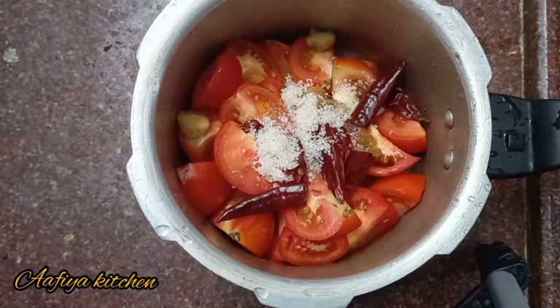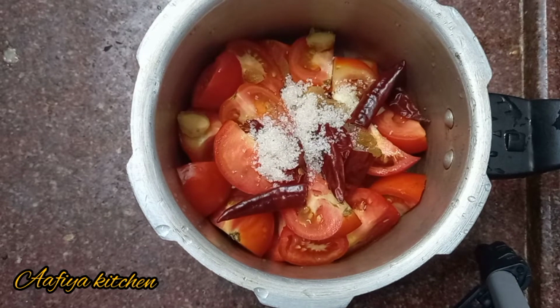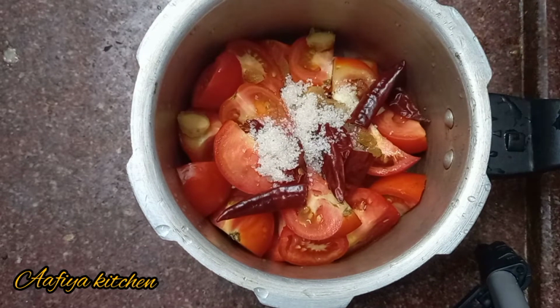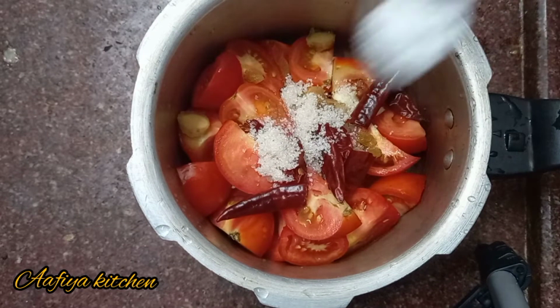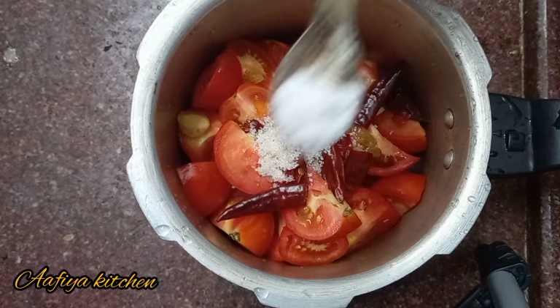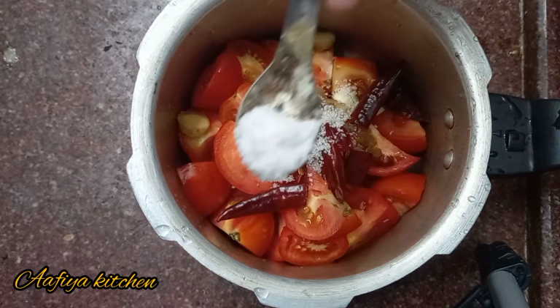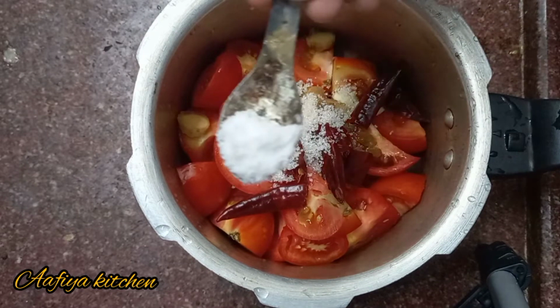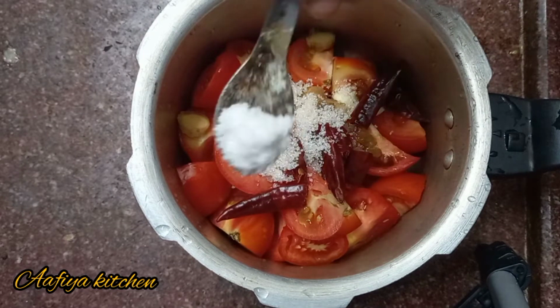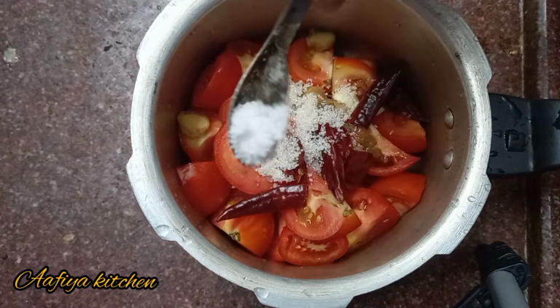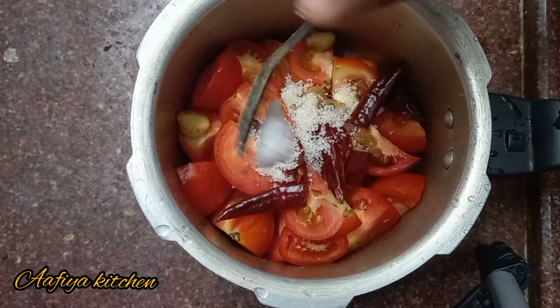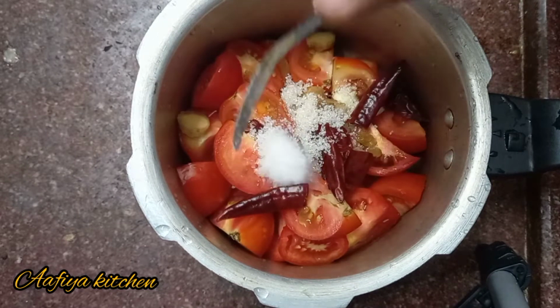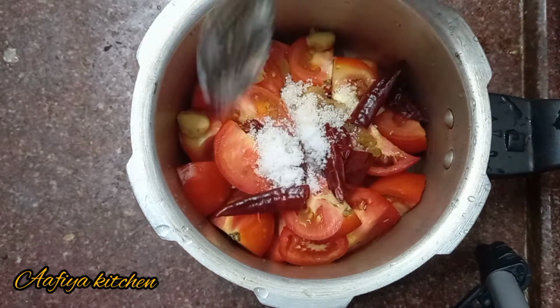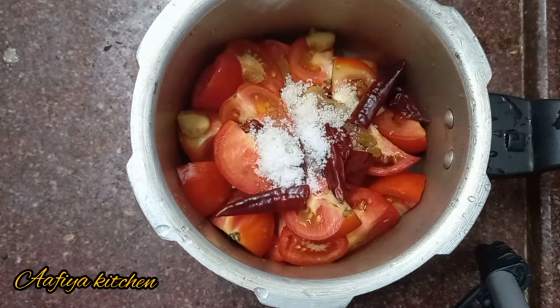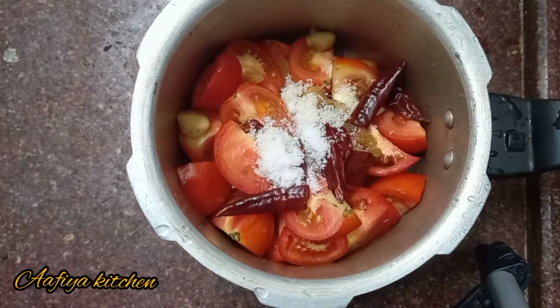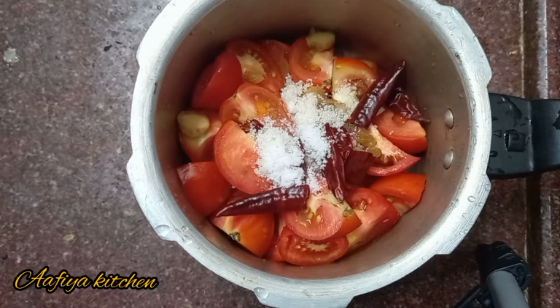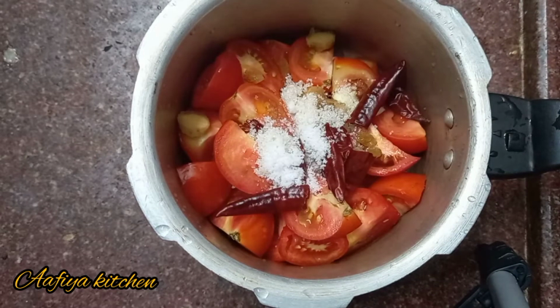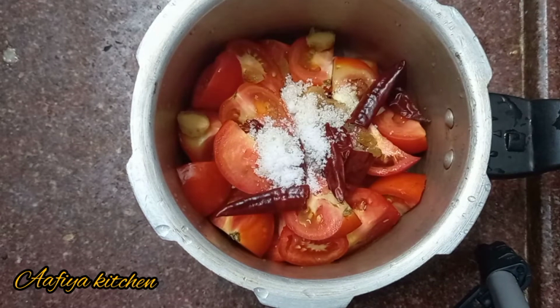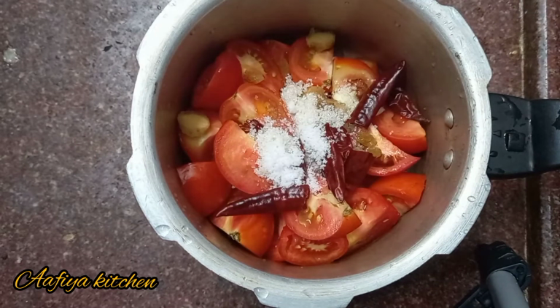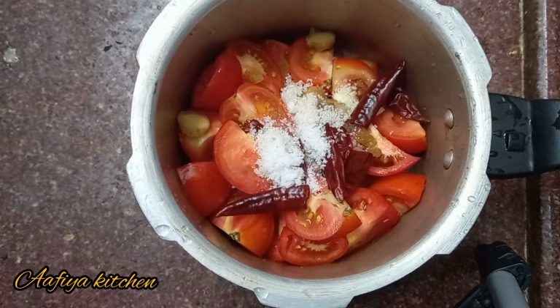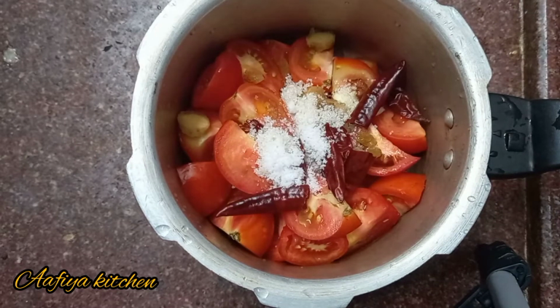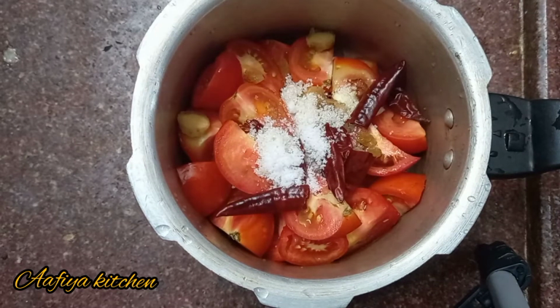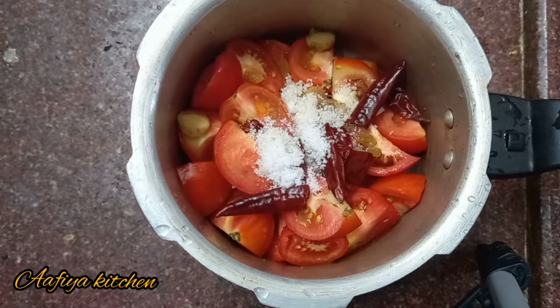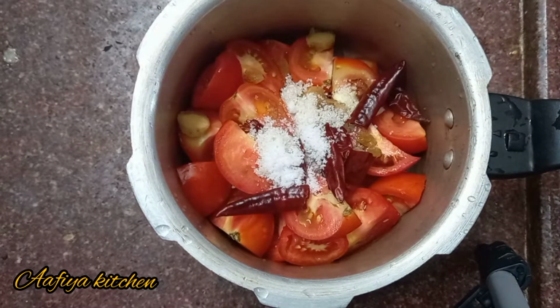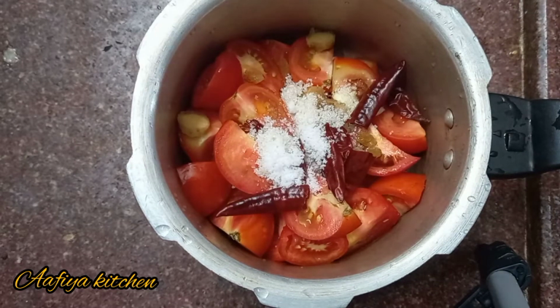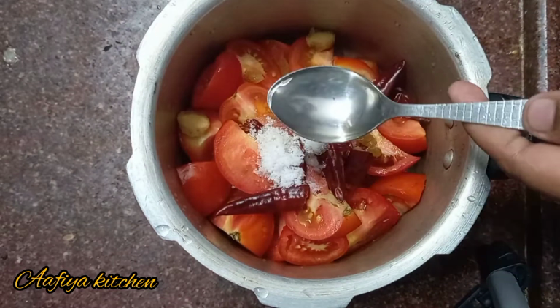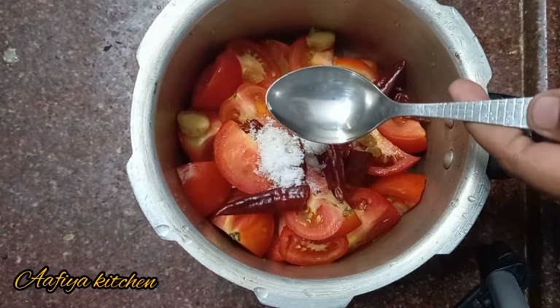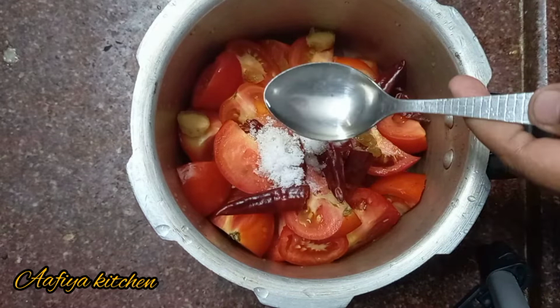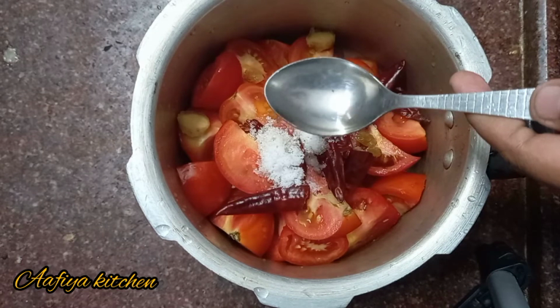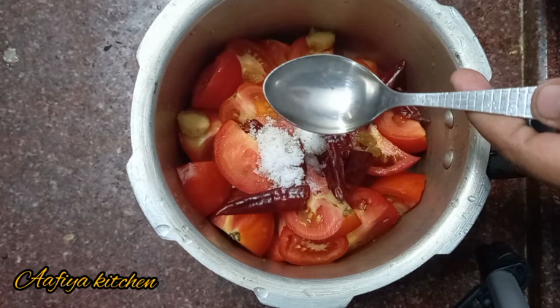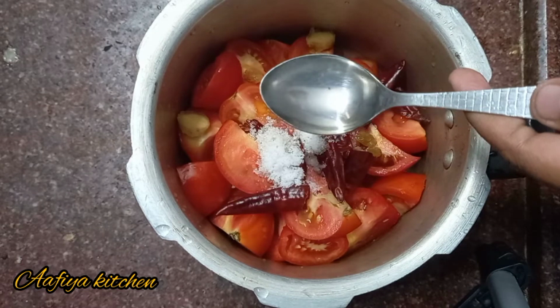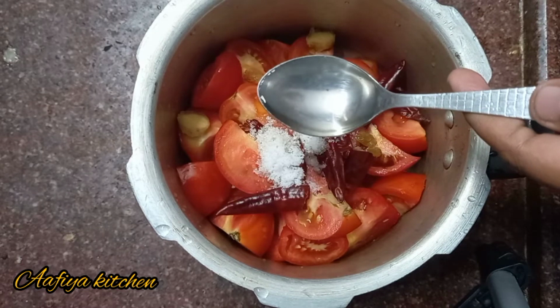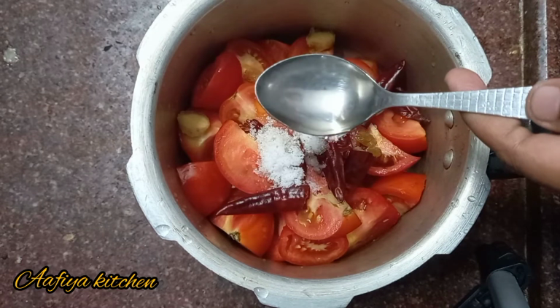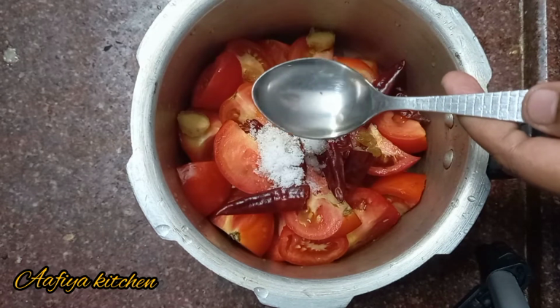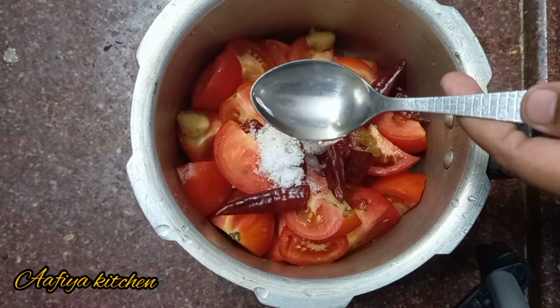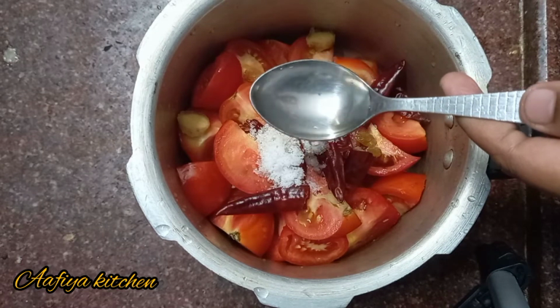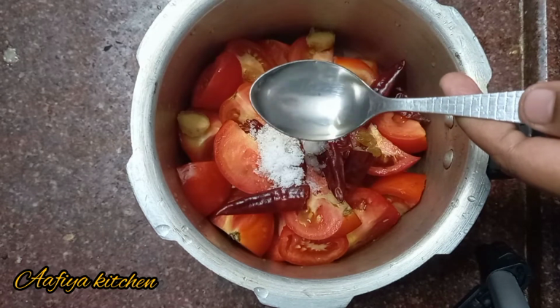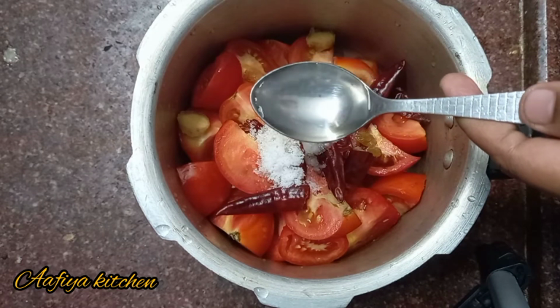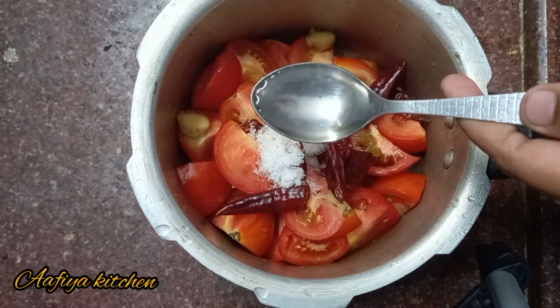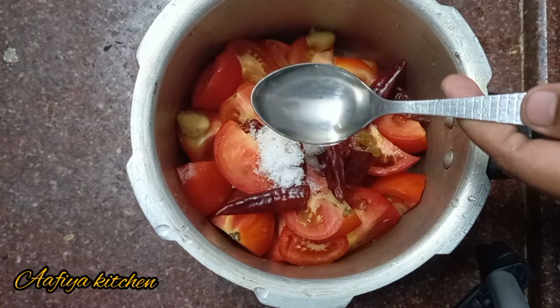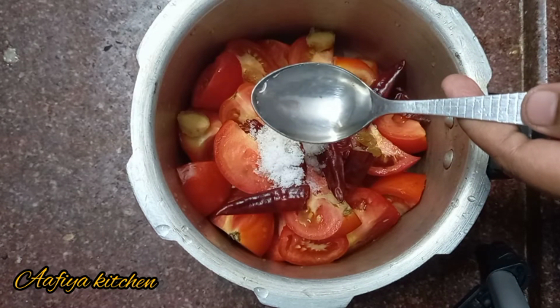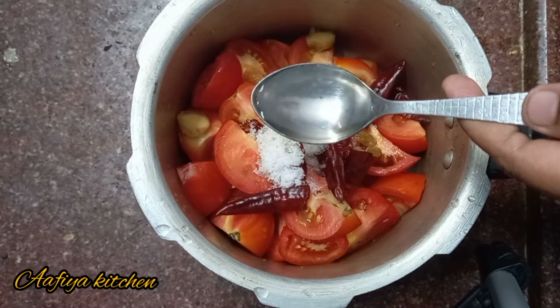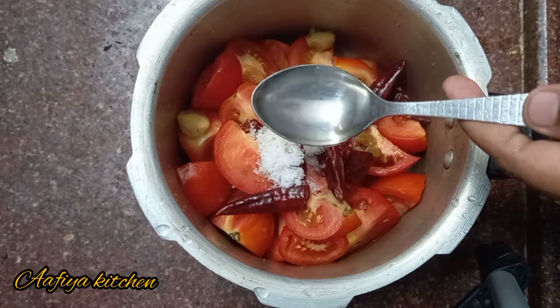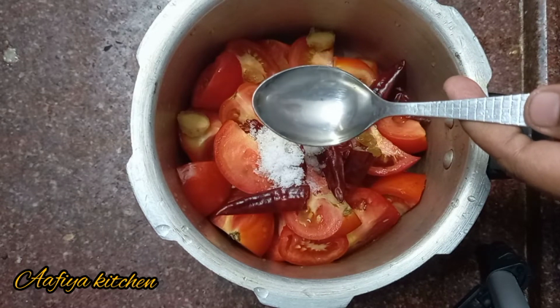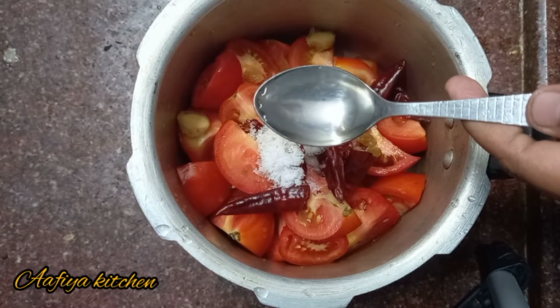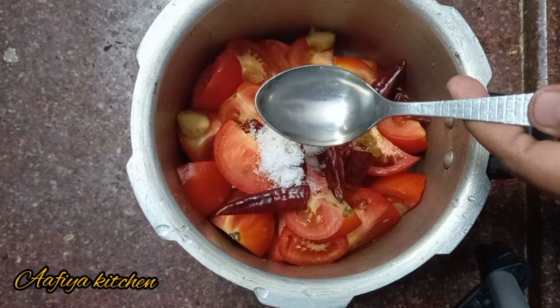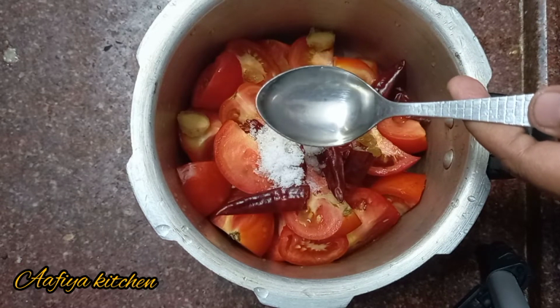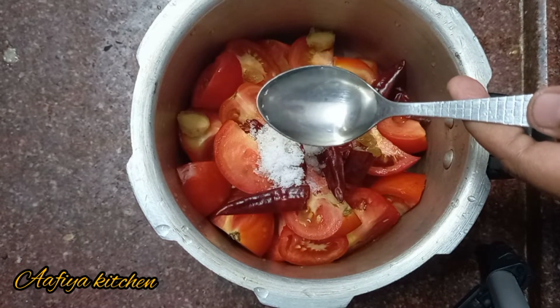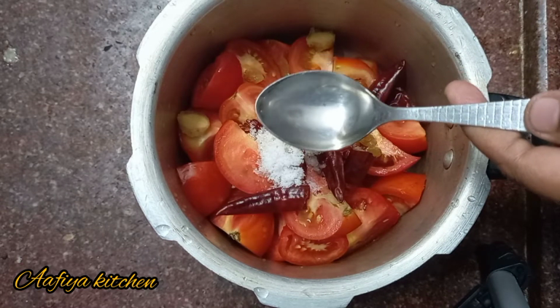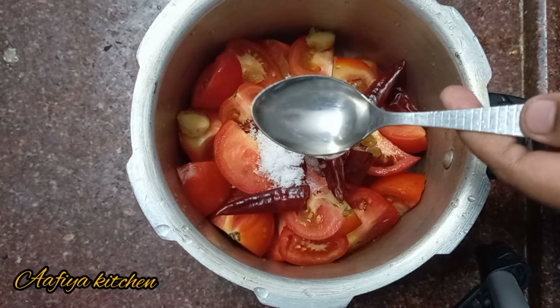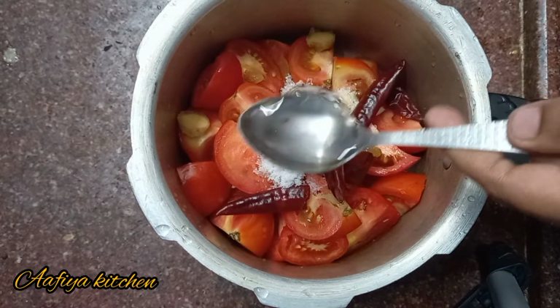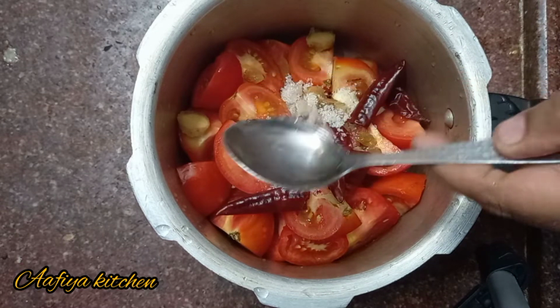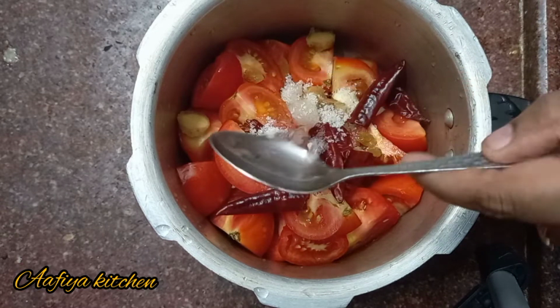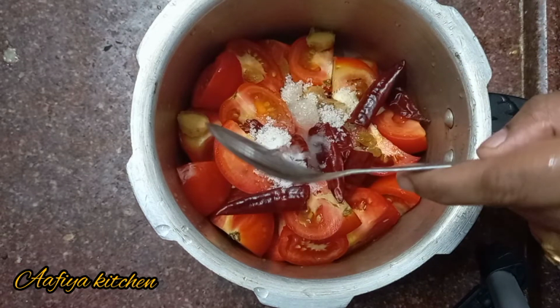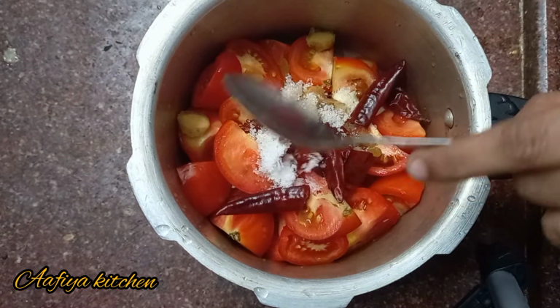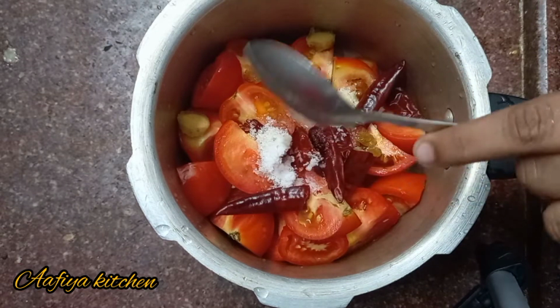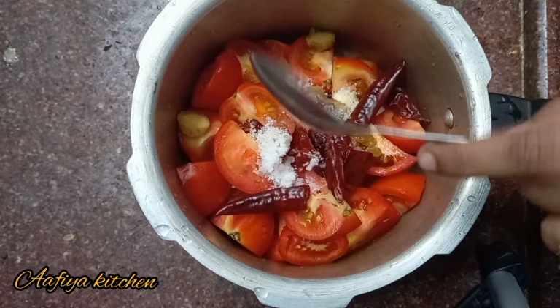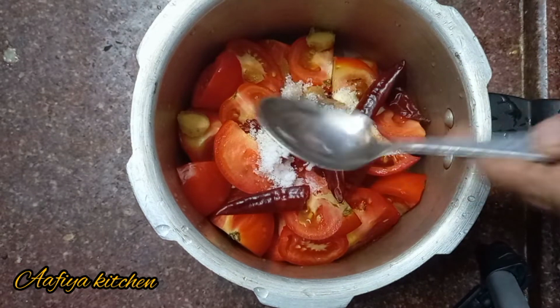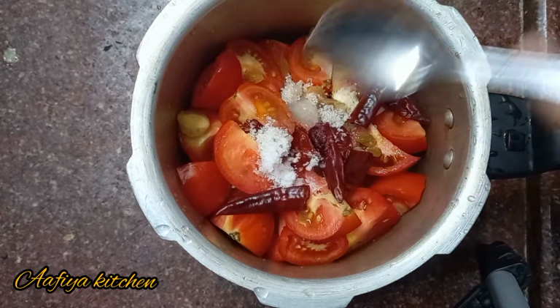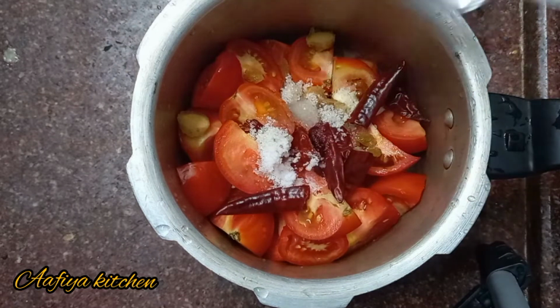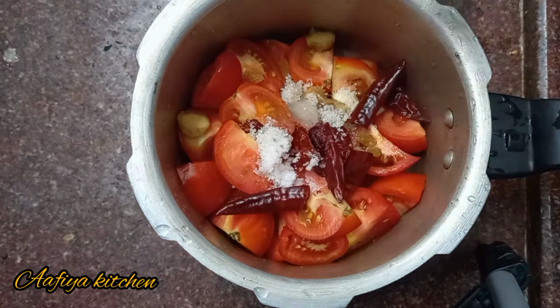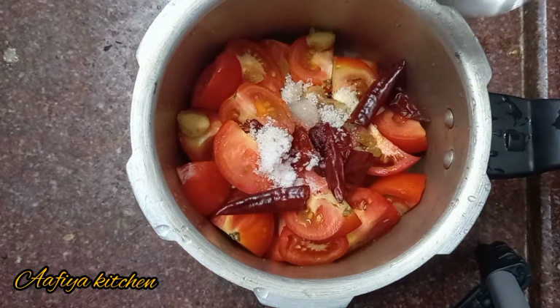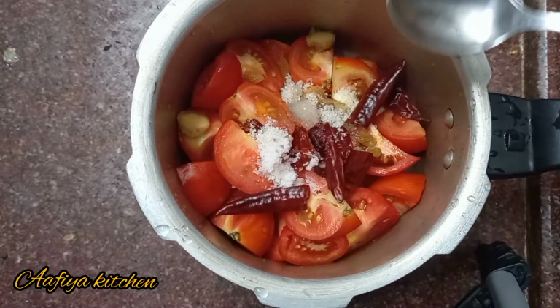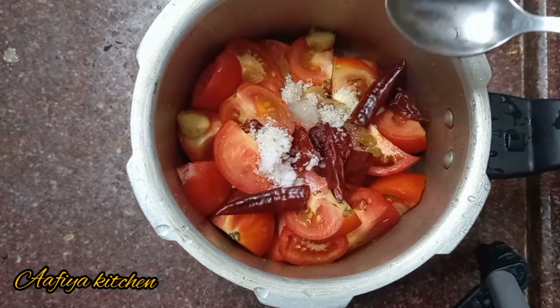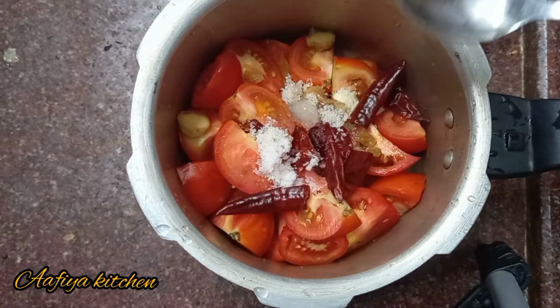We will add sugar to this. We will add salt. We will add green in 2 spoons.